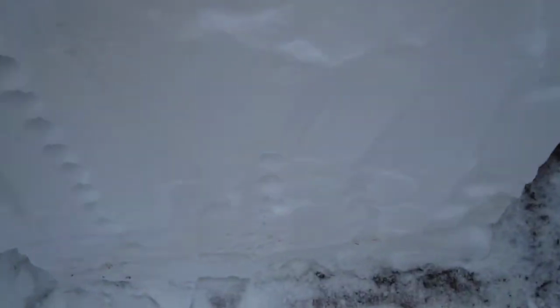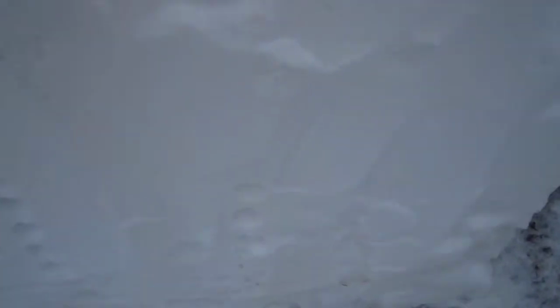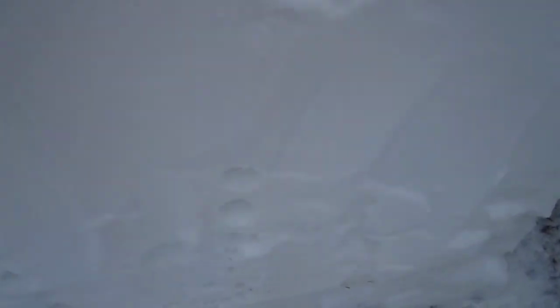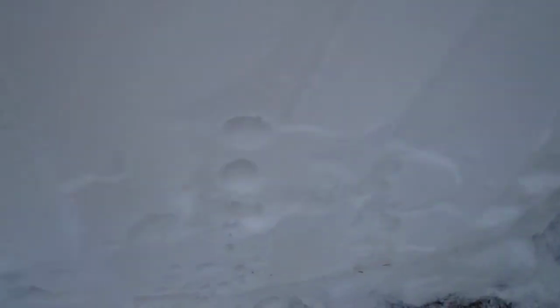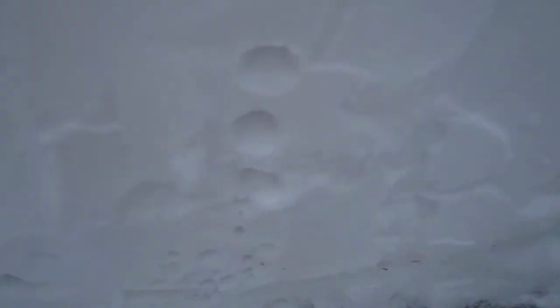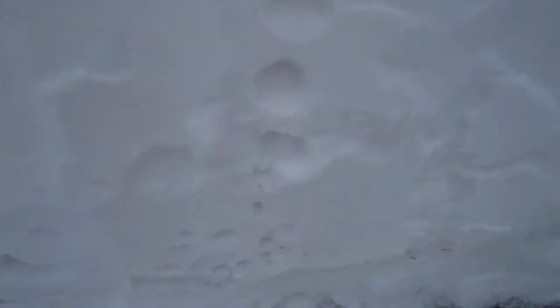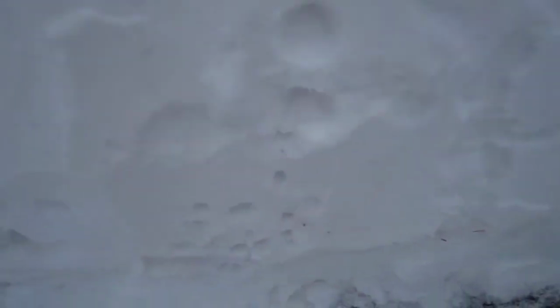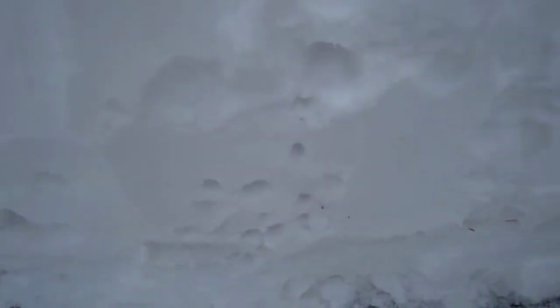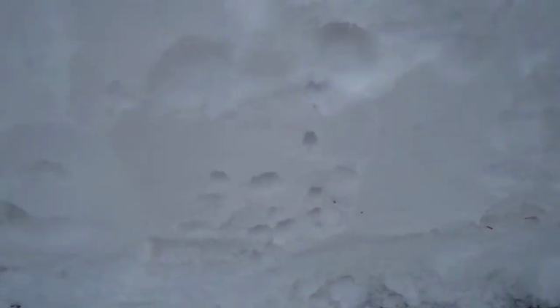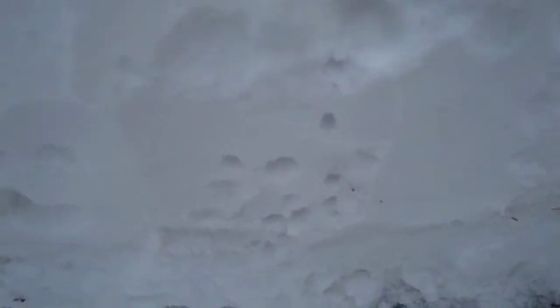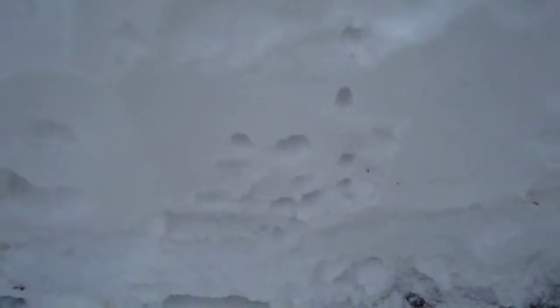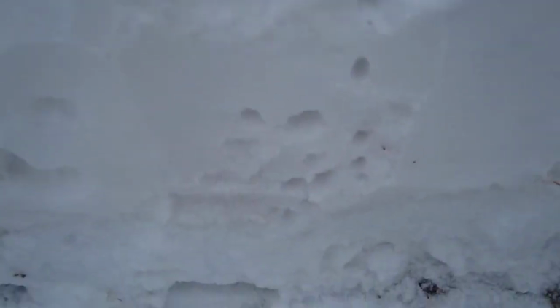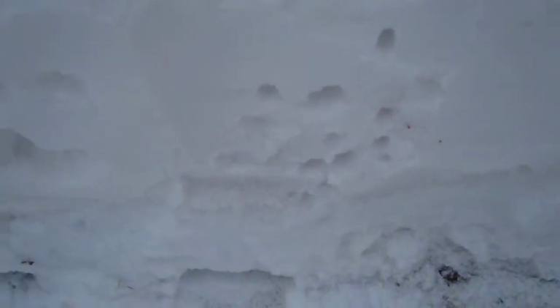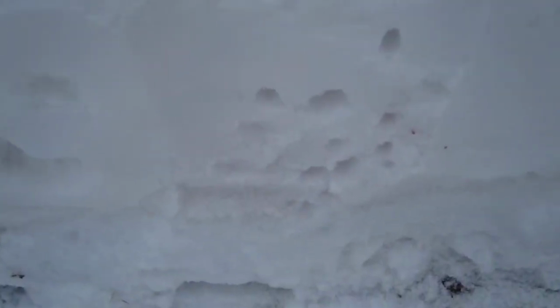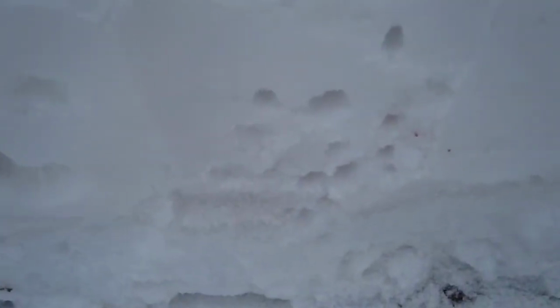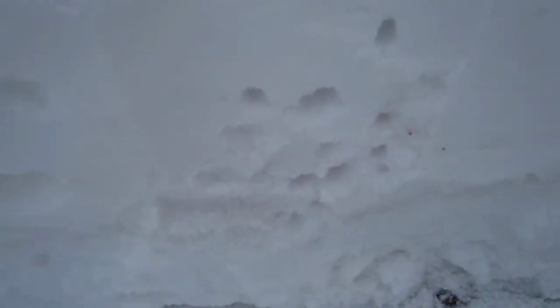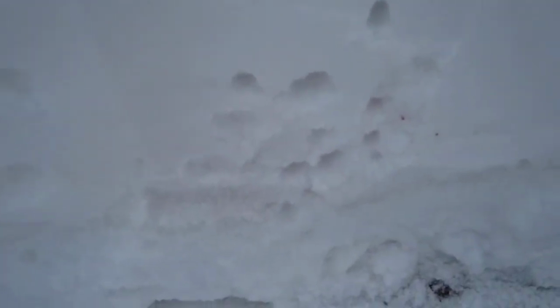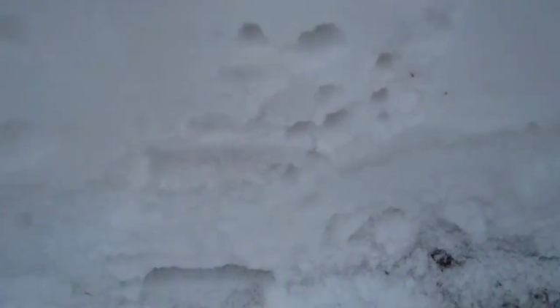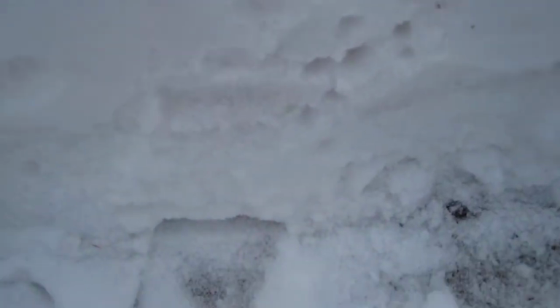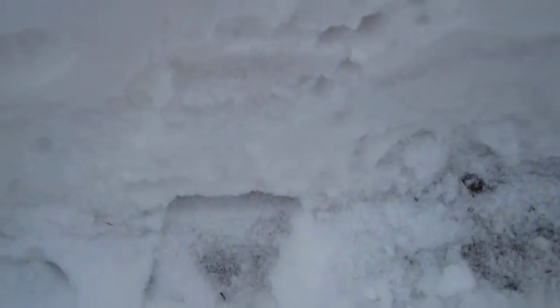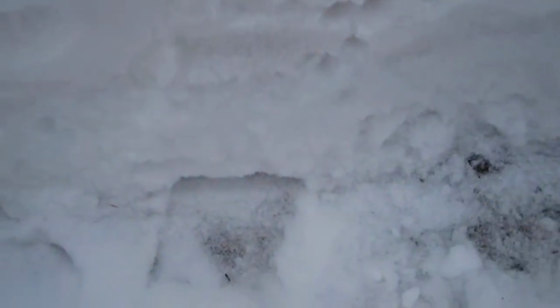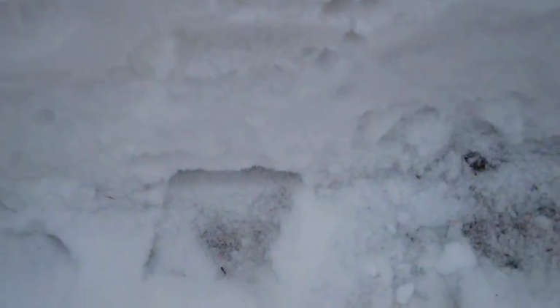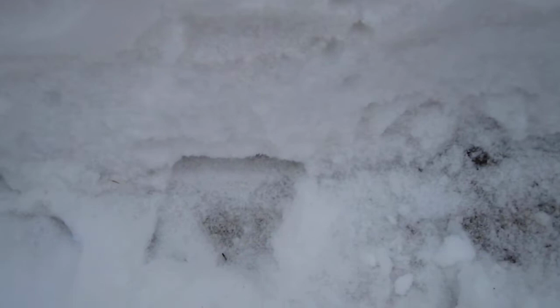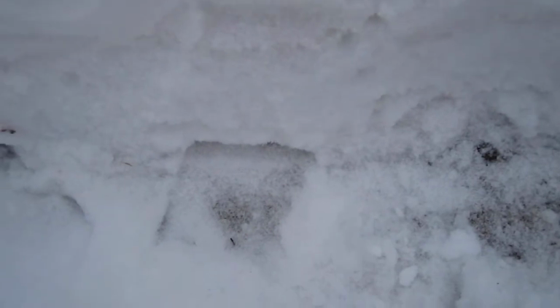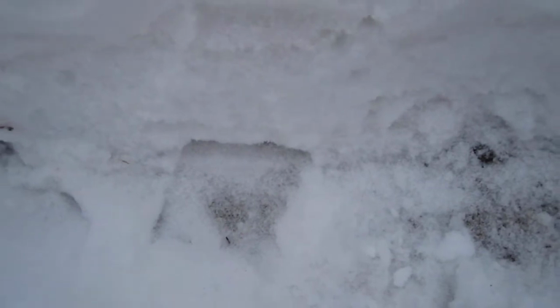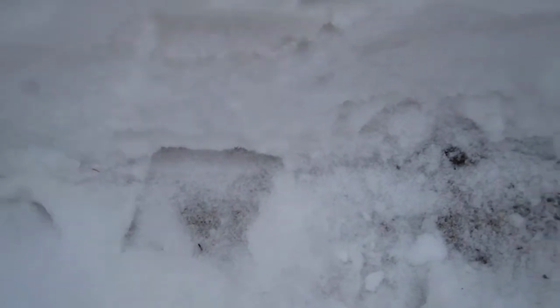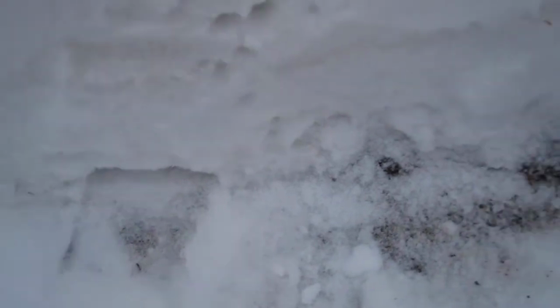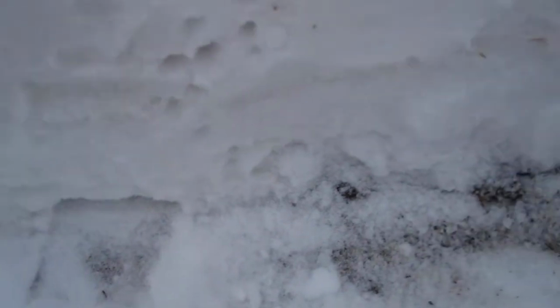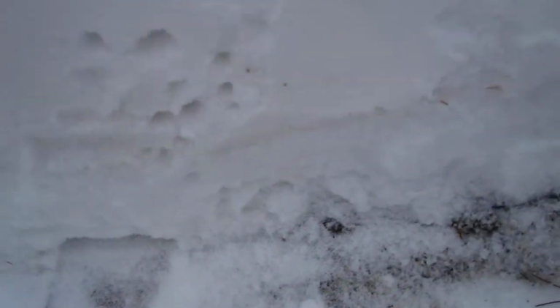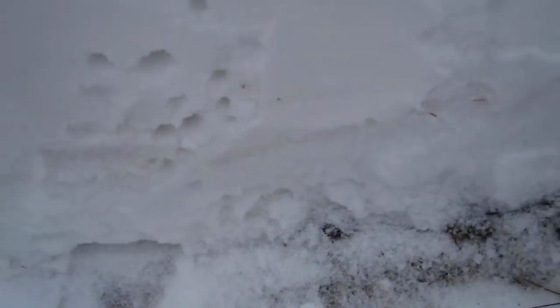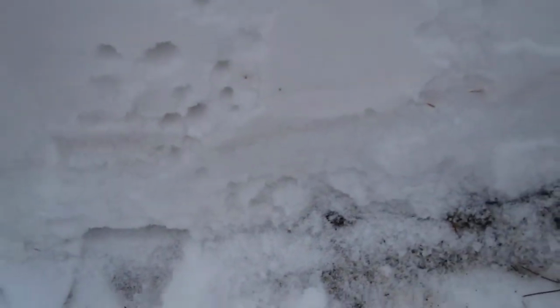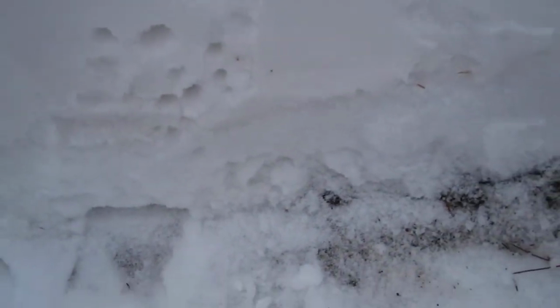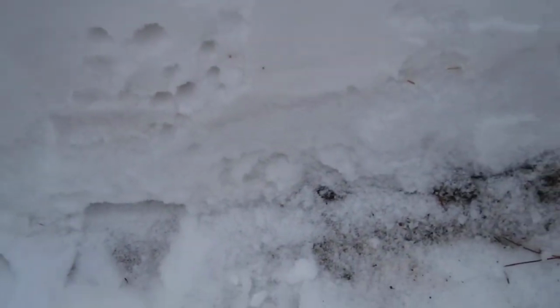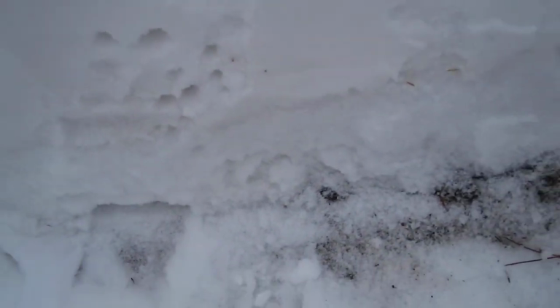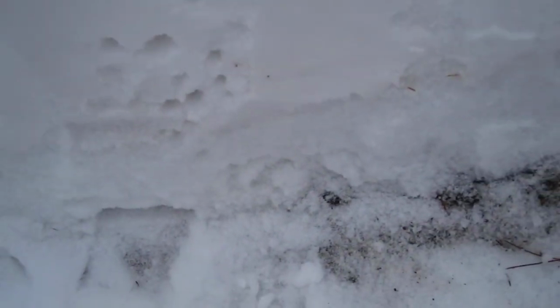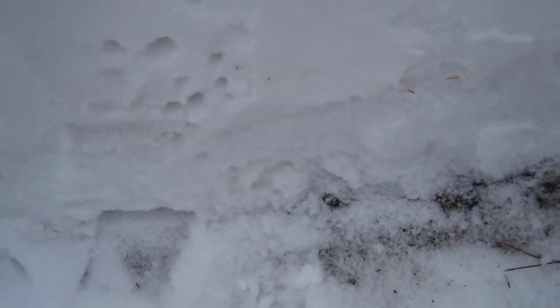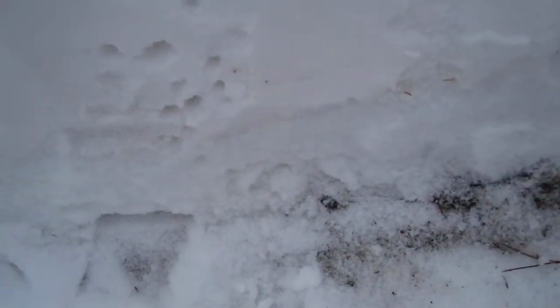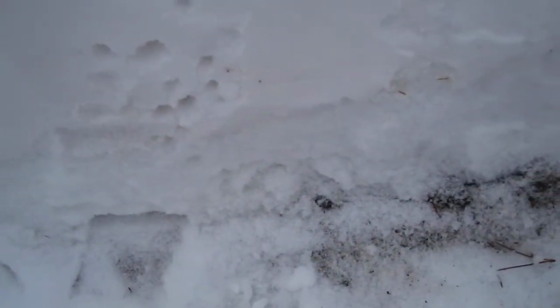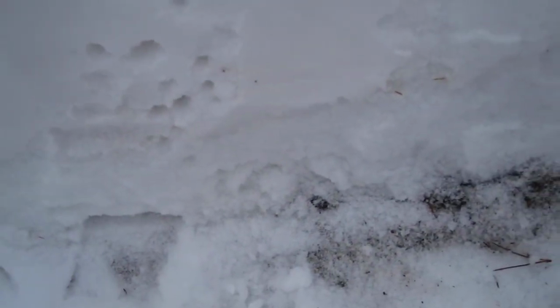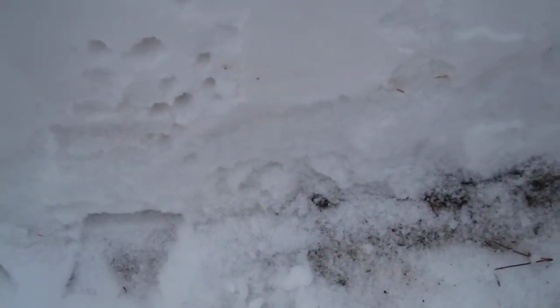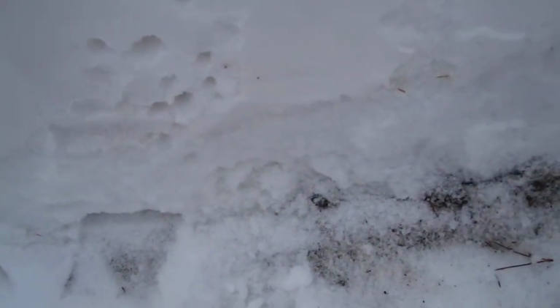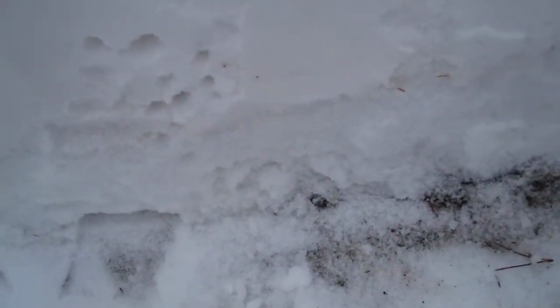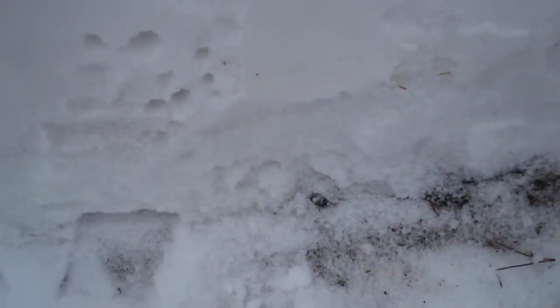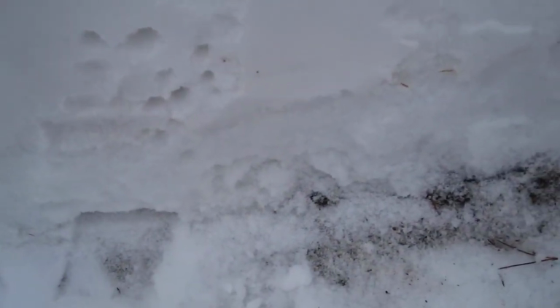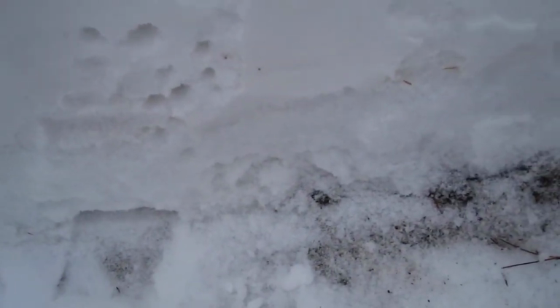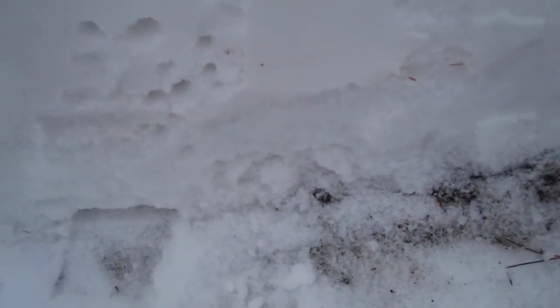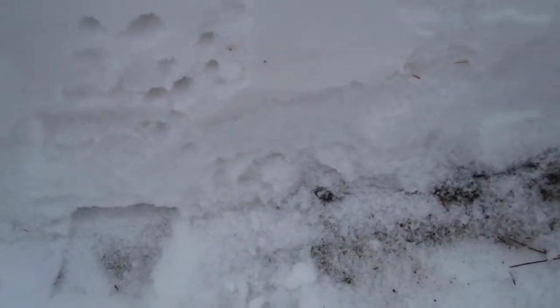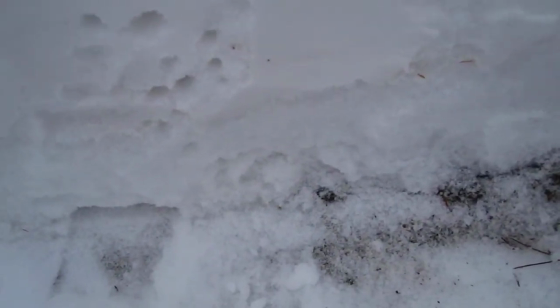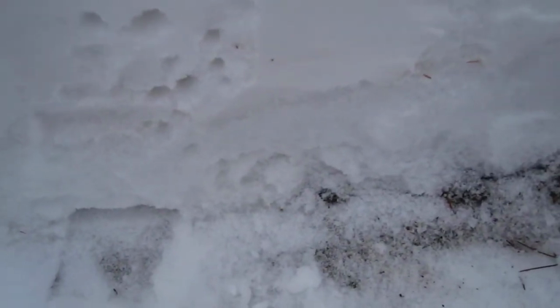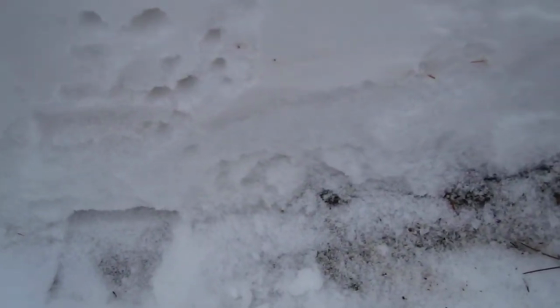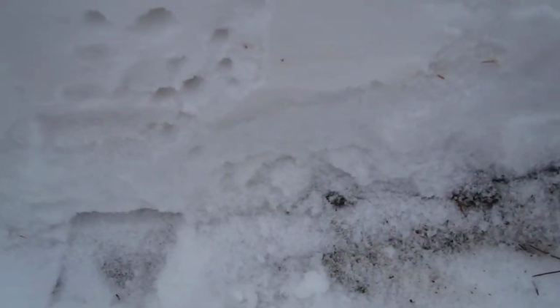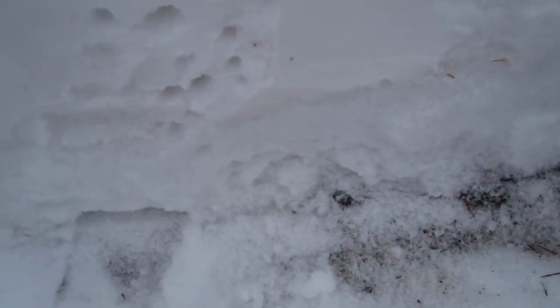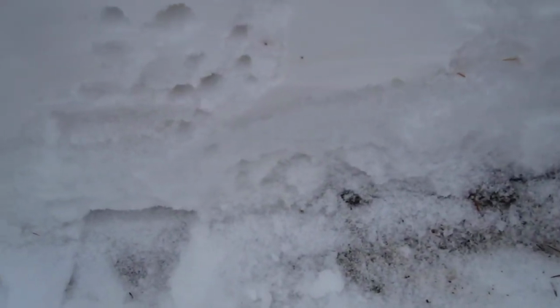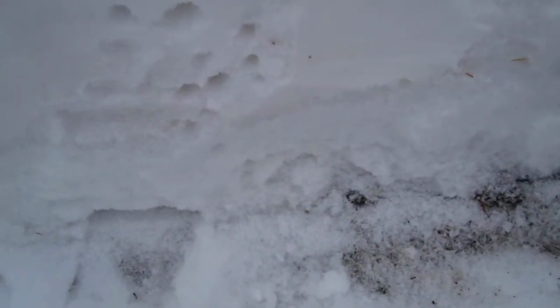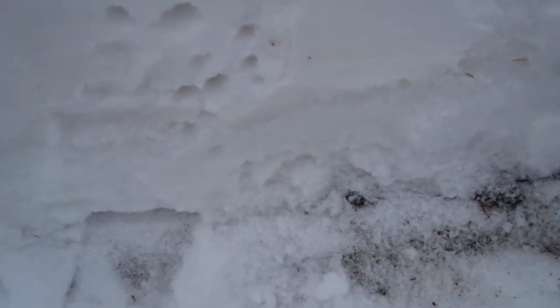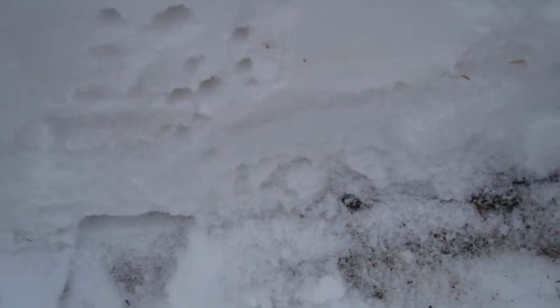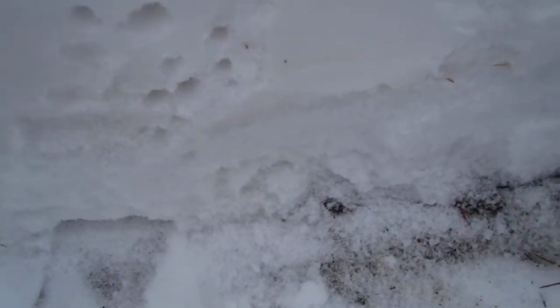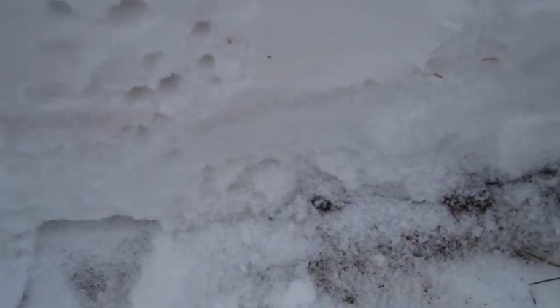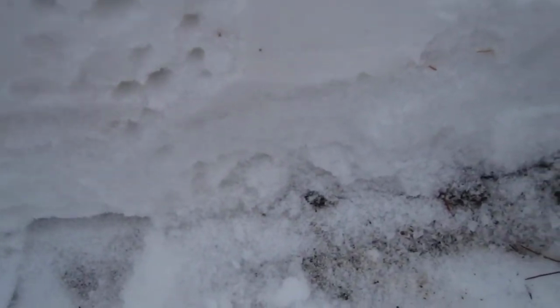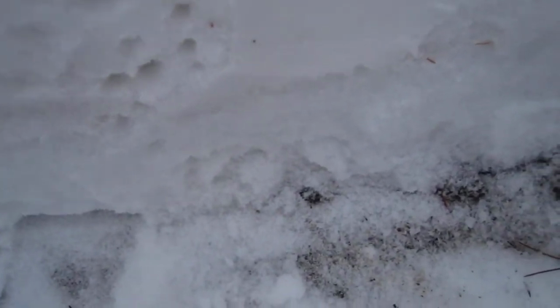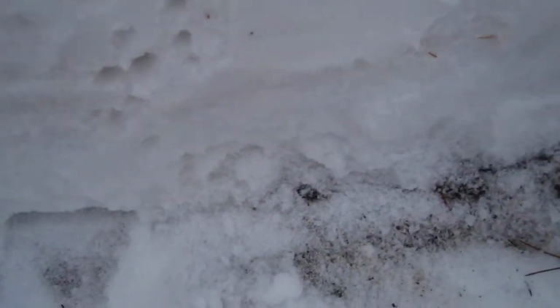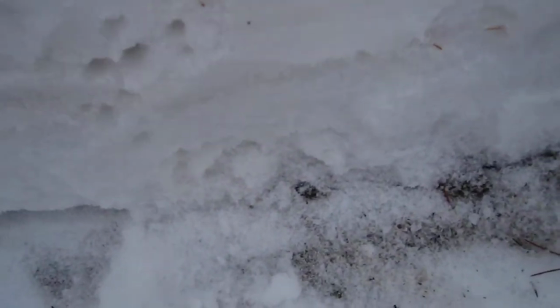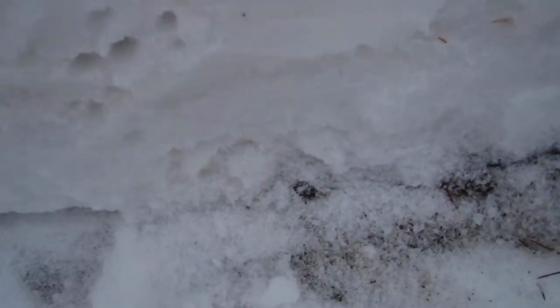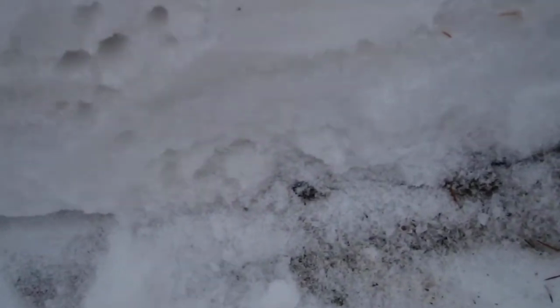This is the snowpack in the Mount Rose area, Far East Ridge, Tamarack Peak. We're at 8,800 feet below treeline, north aspect here.